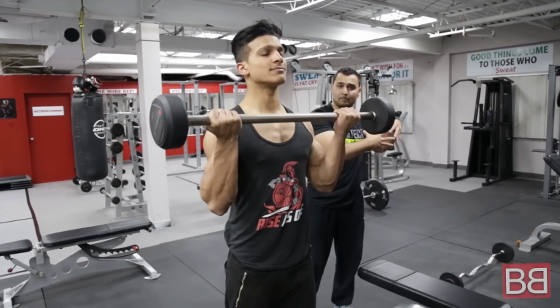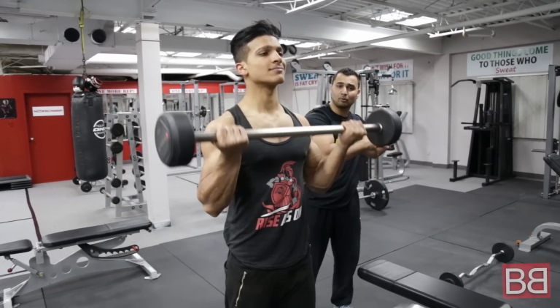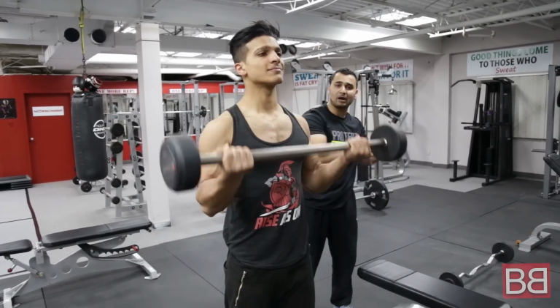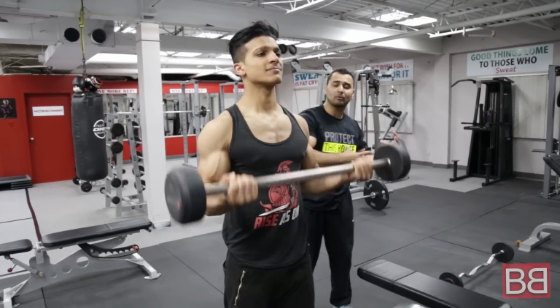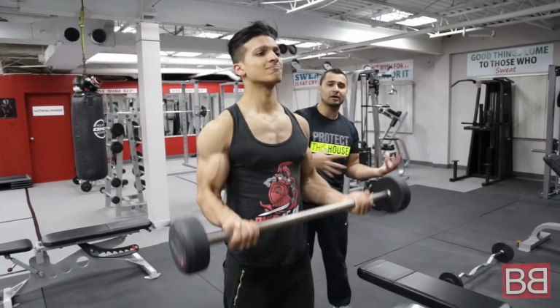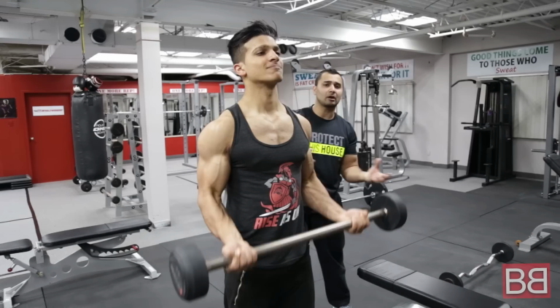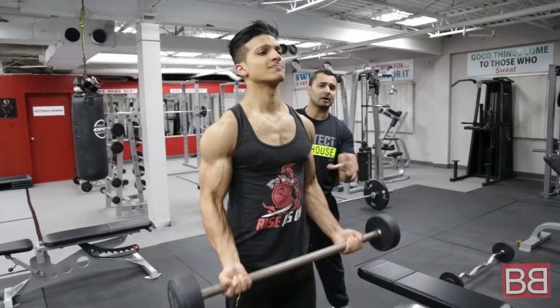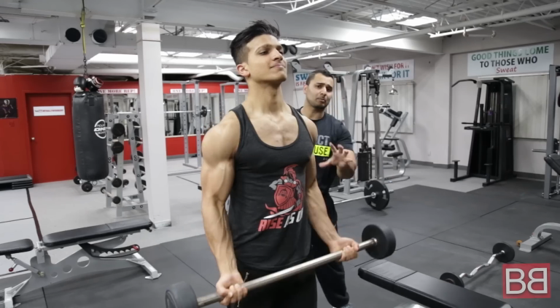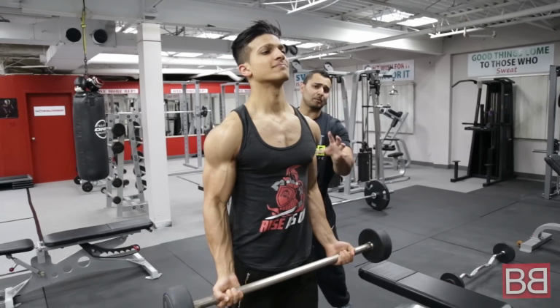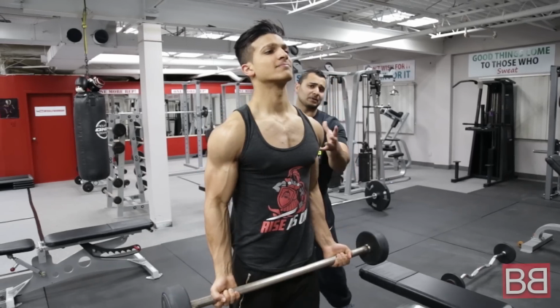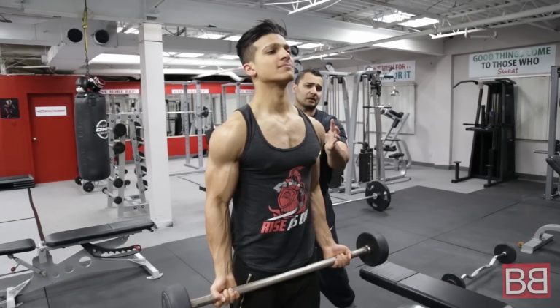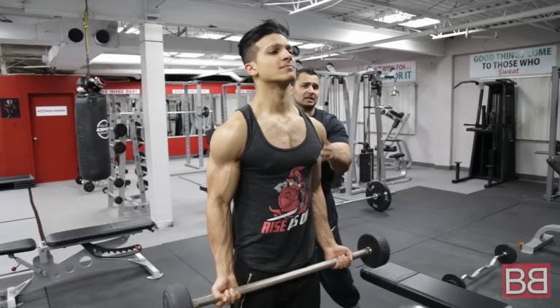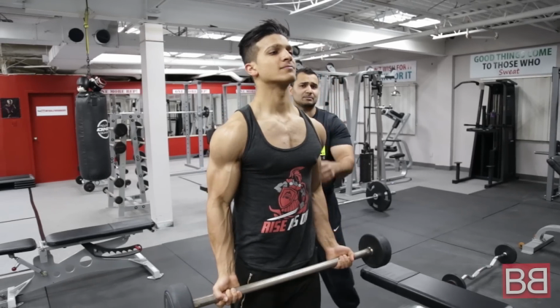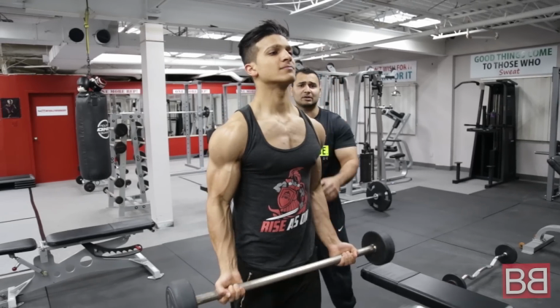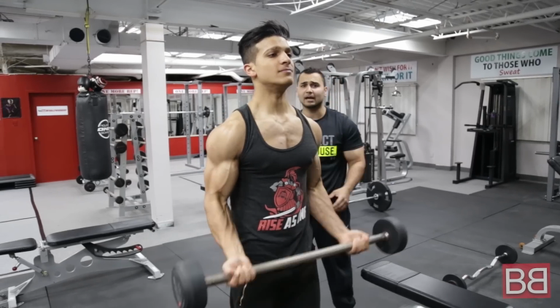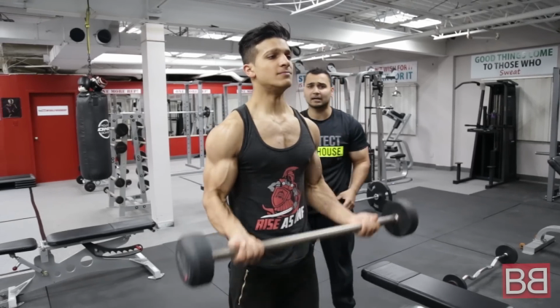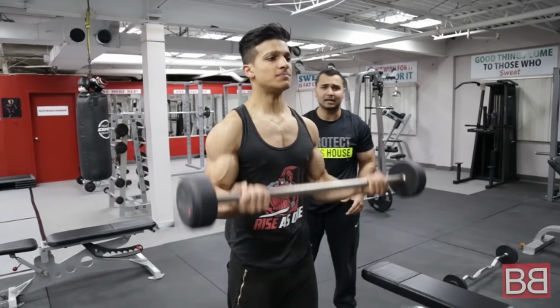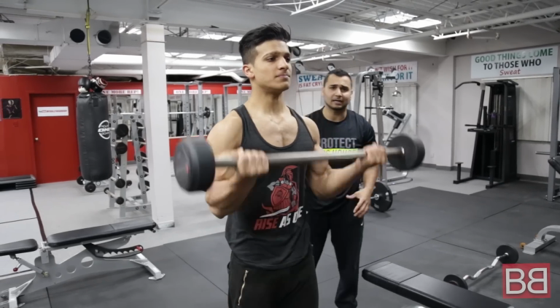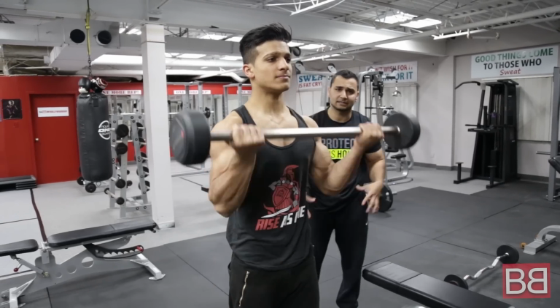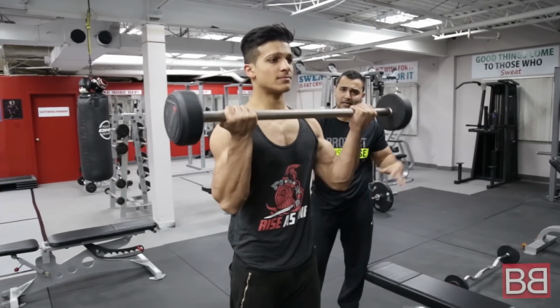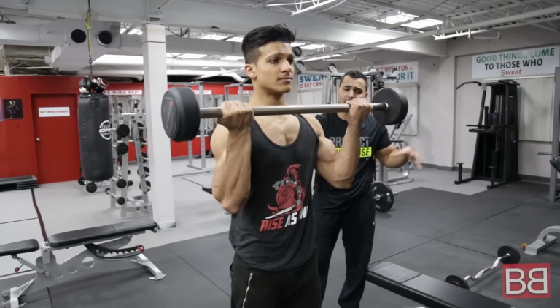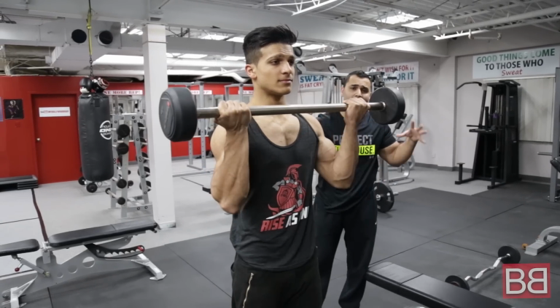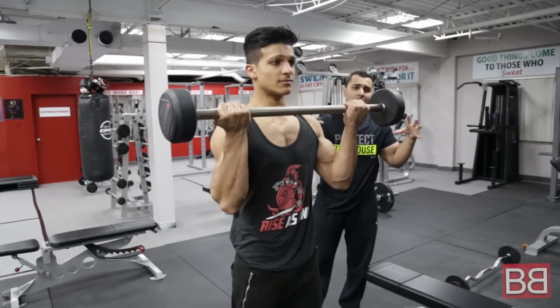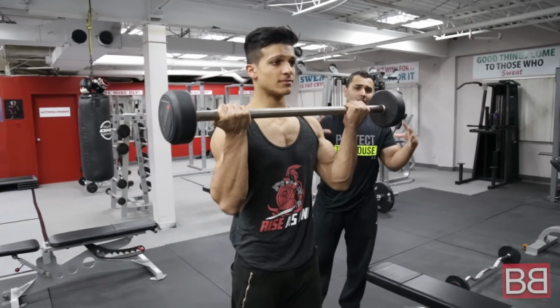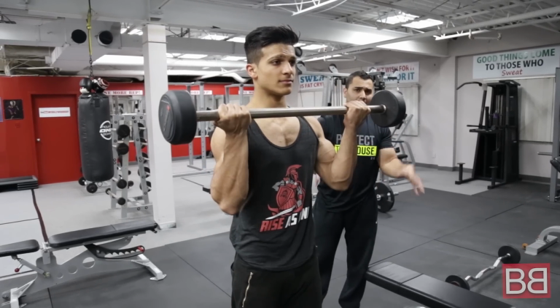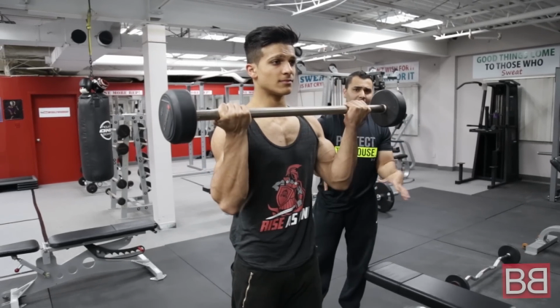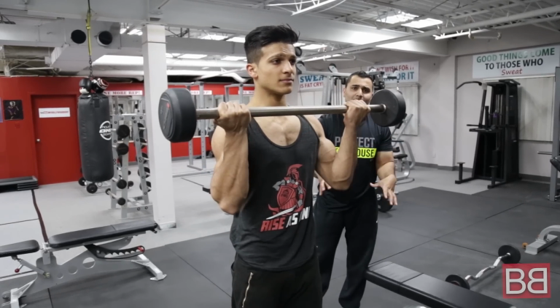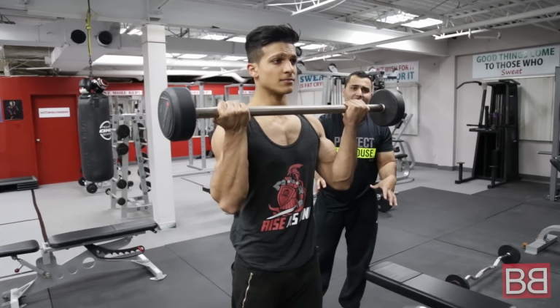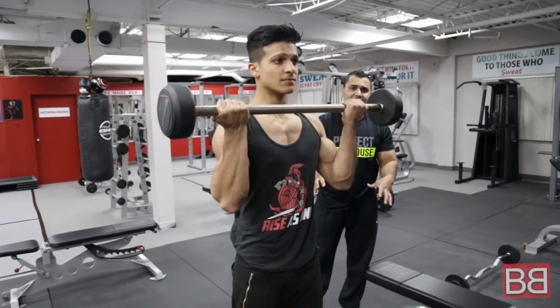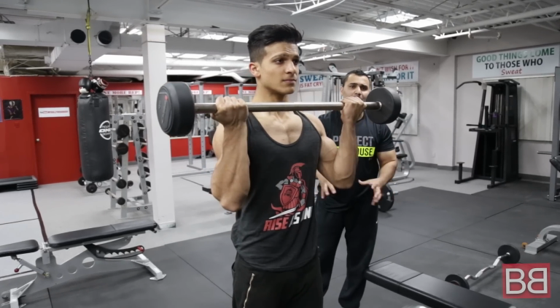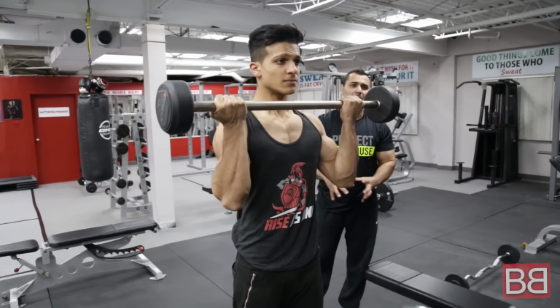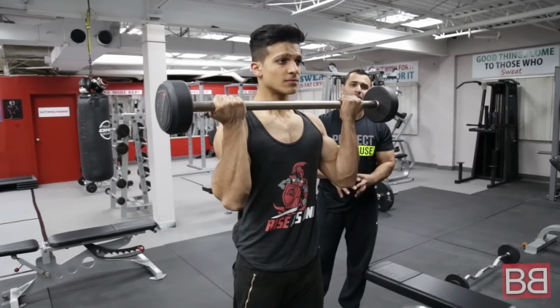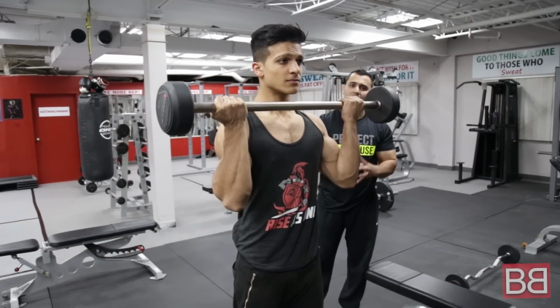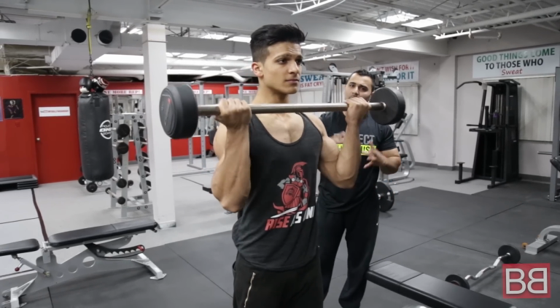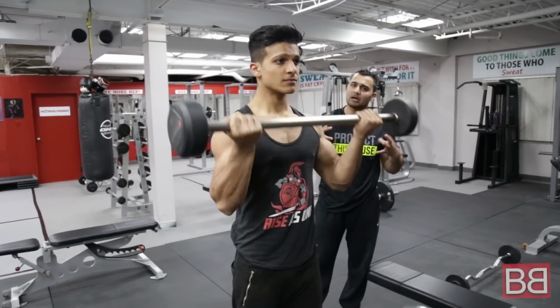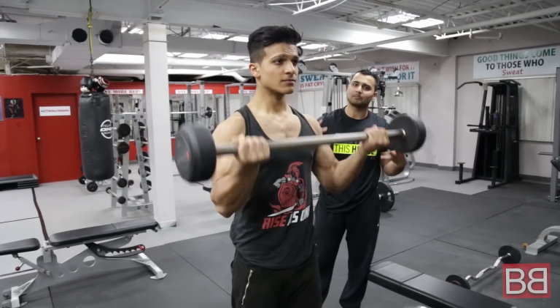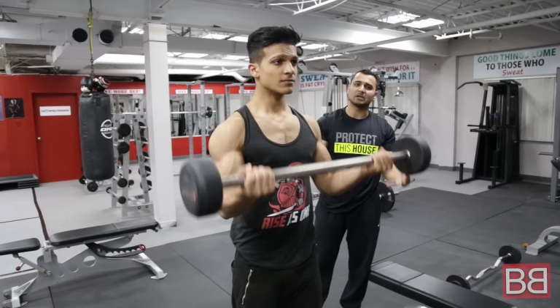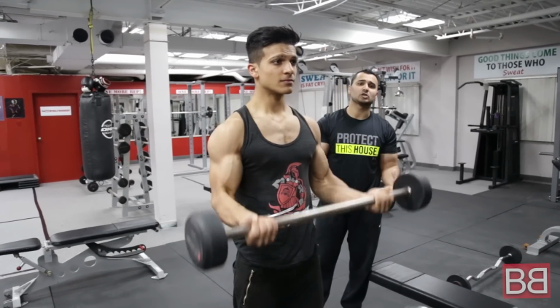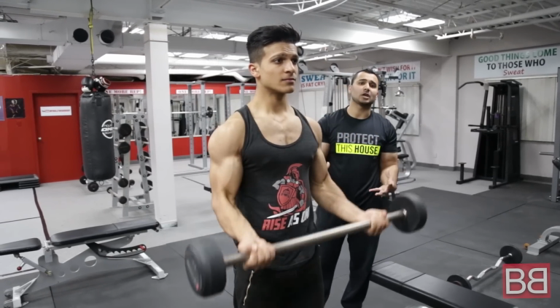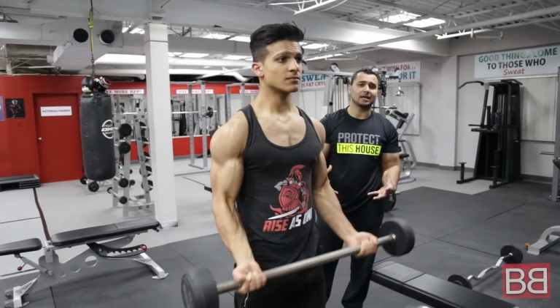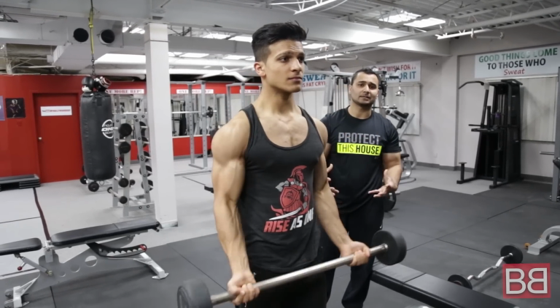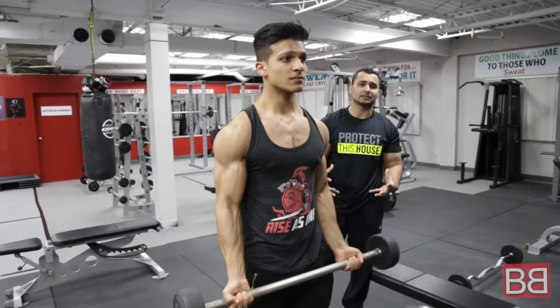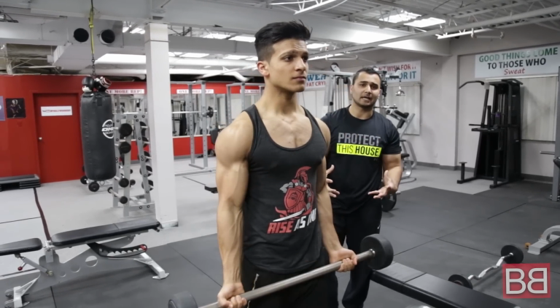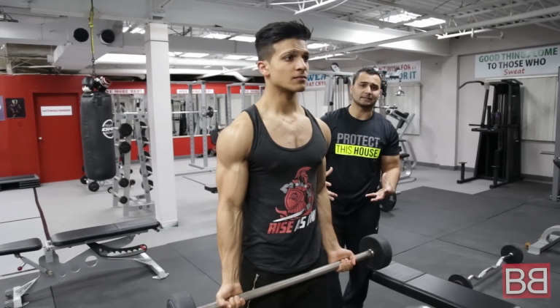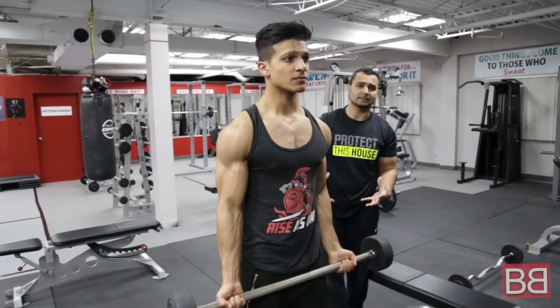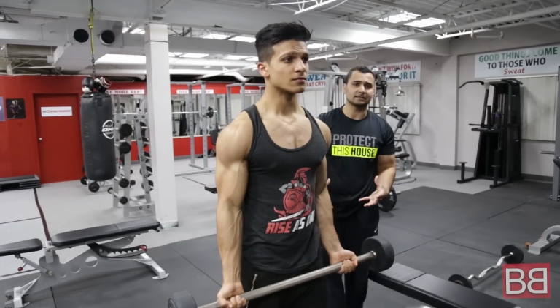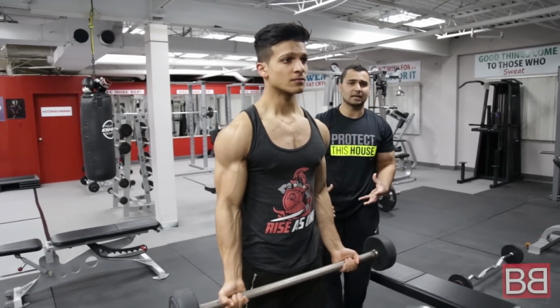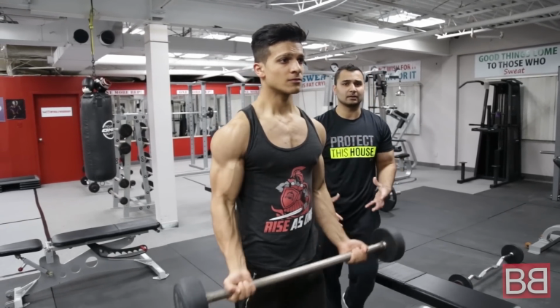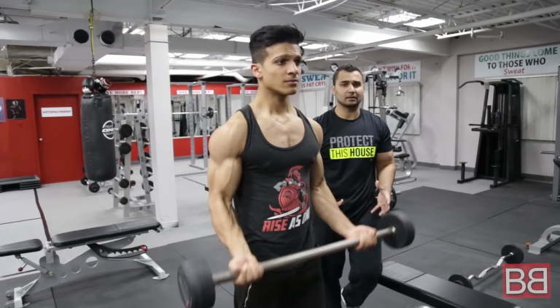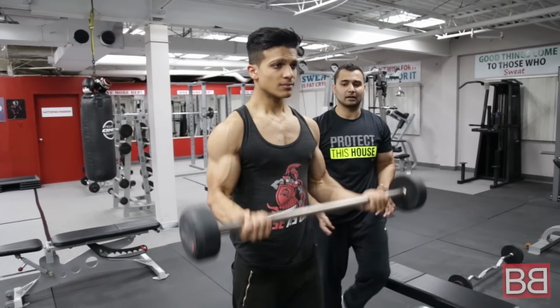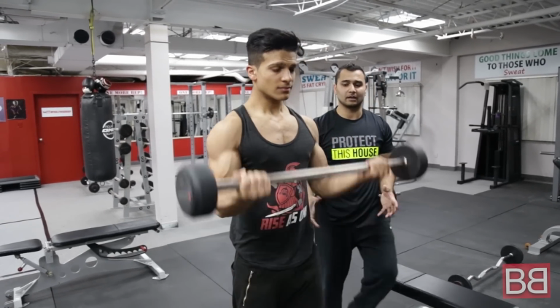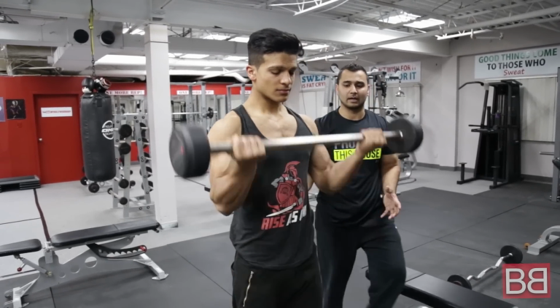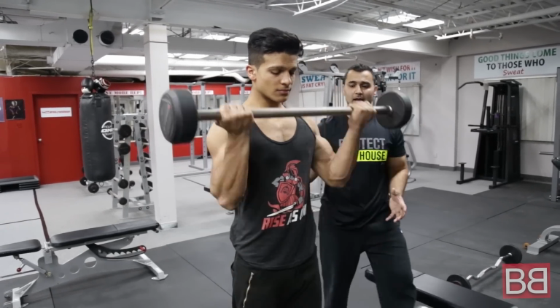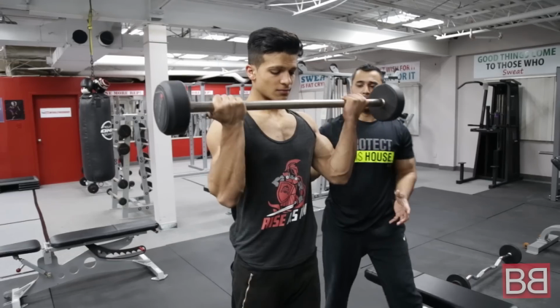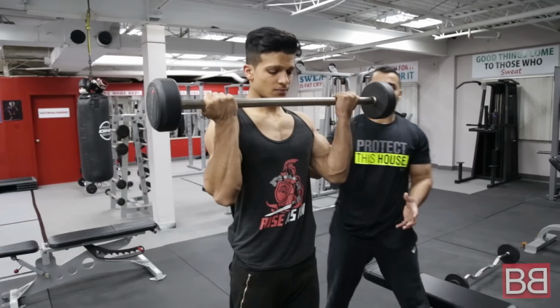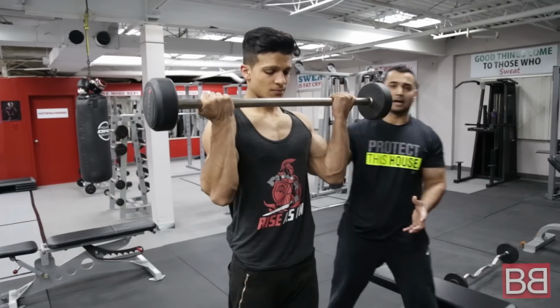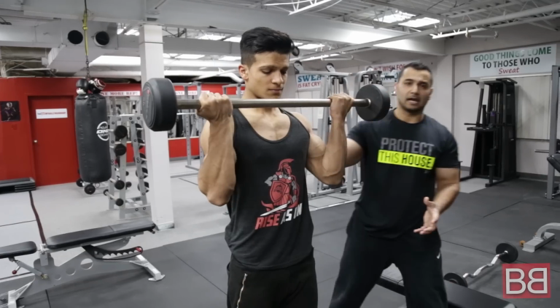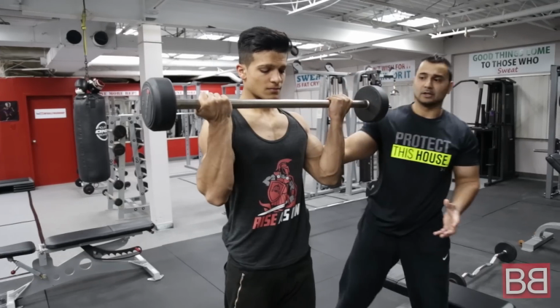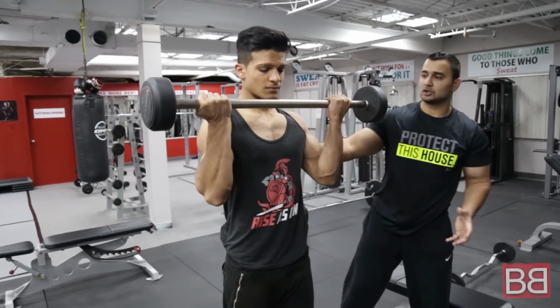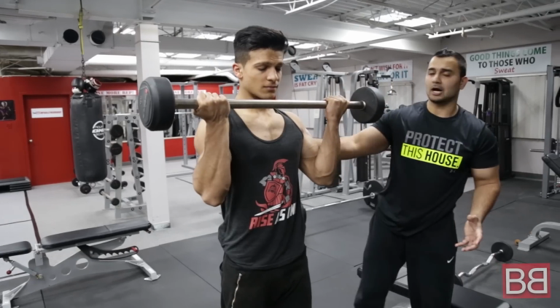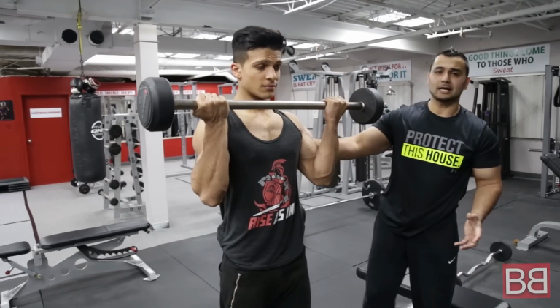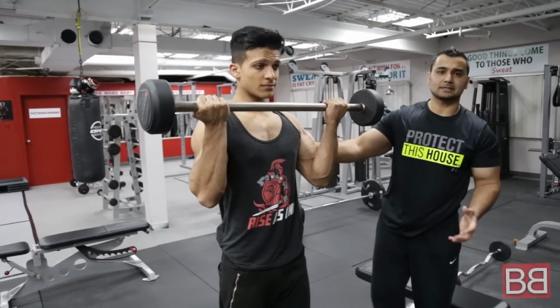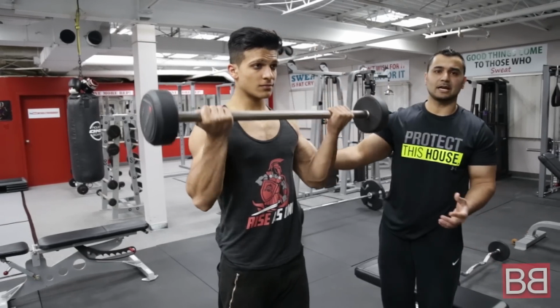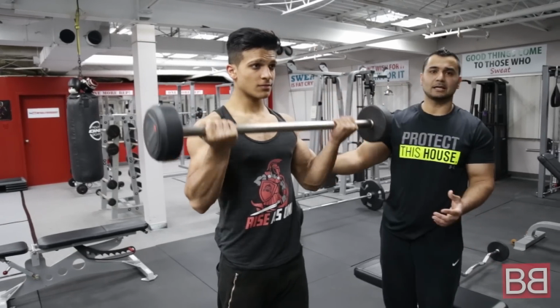You have to do this whole workout in 45 minutes. Again, 4 sets.